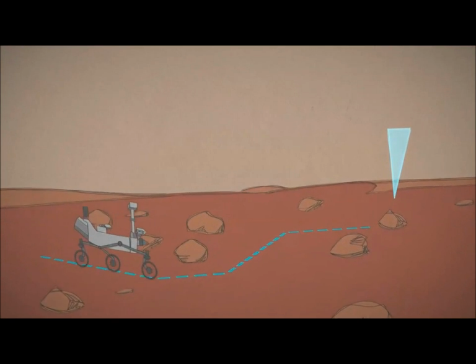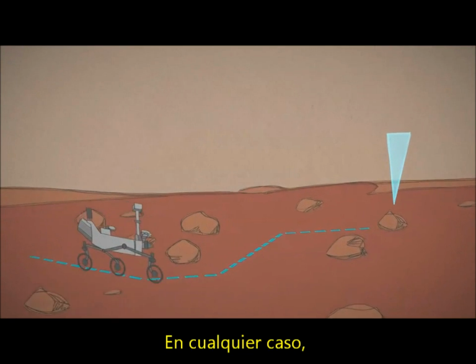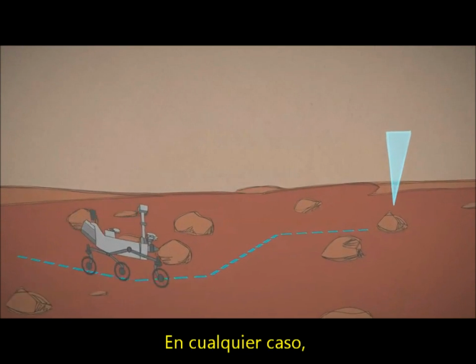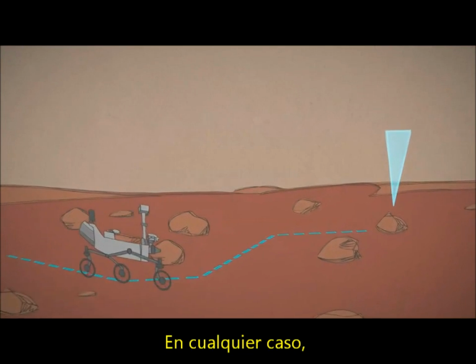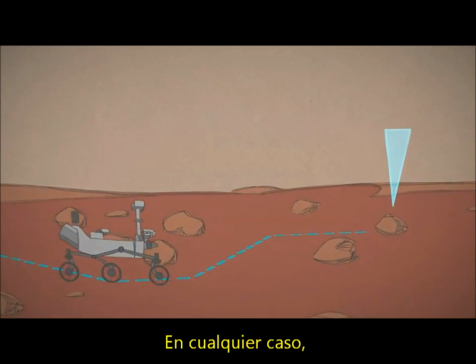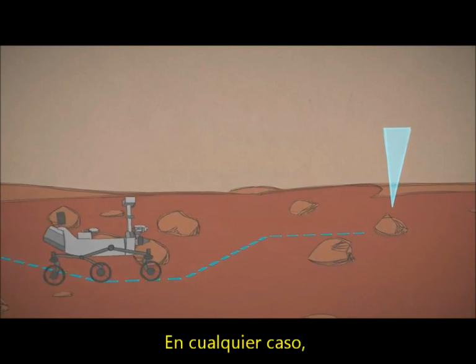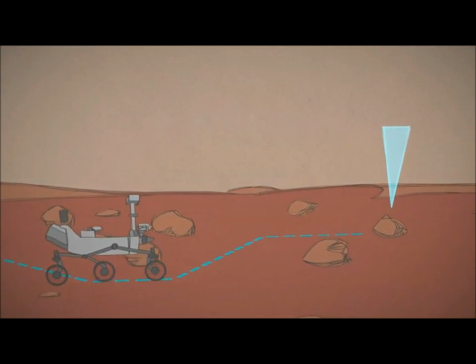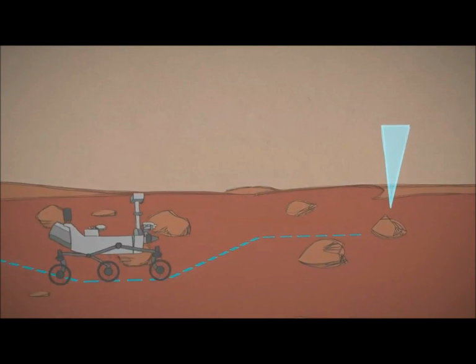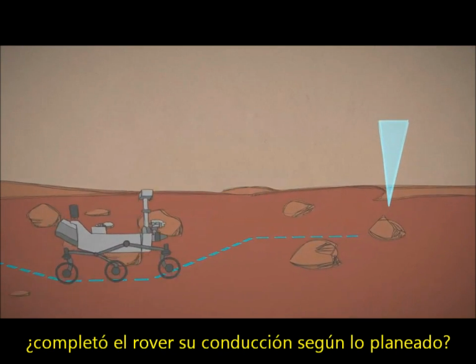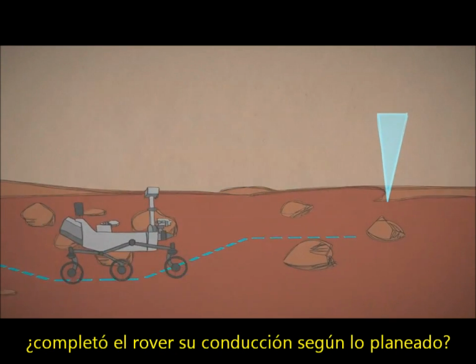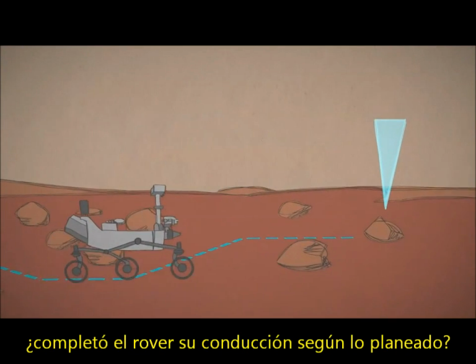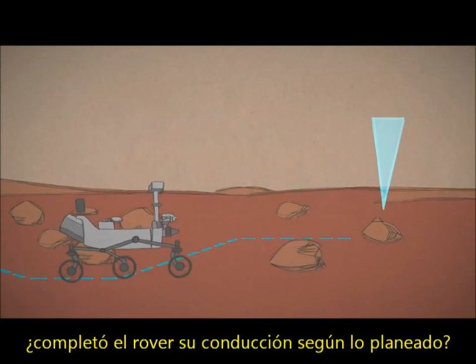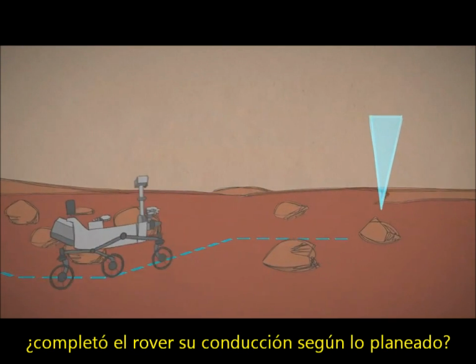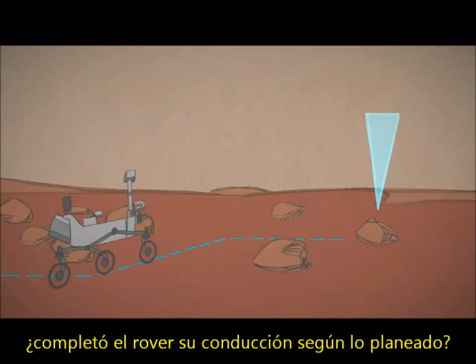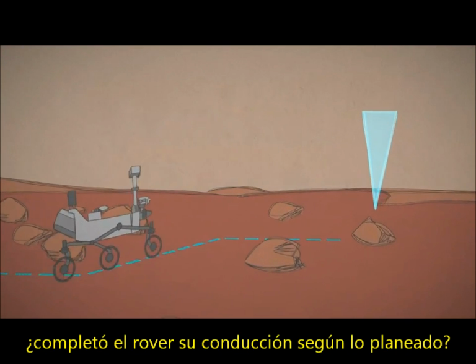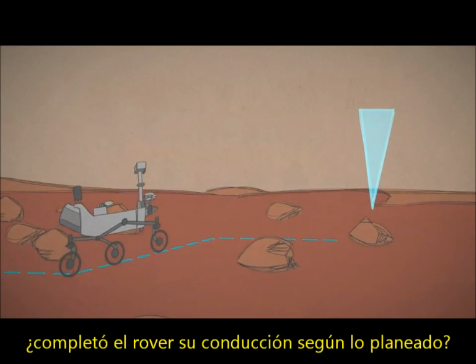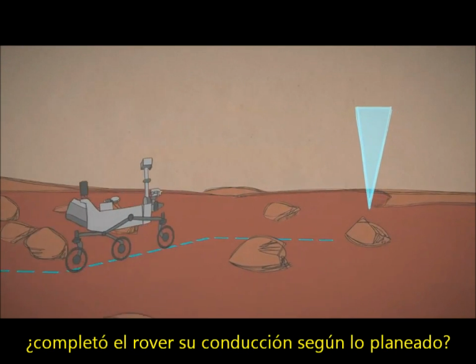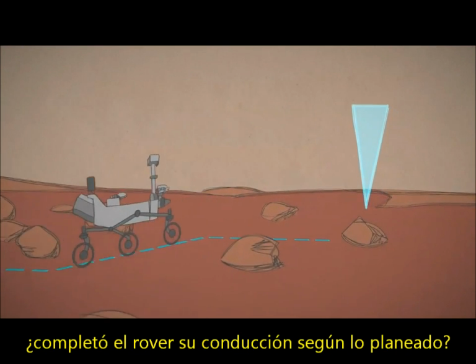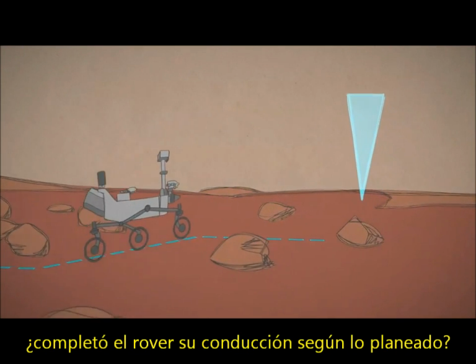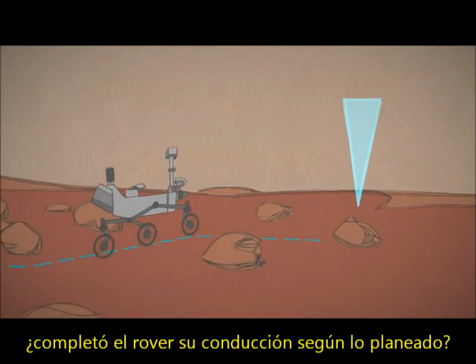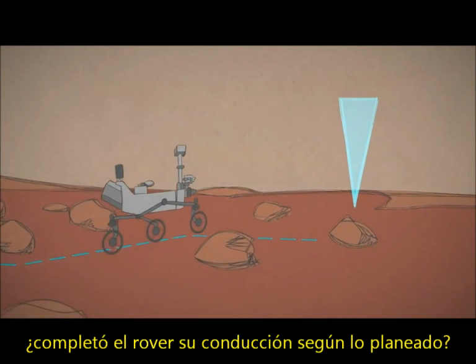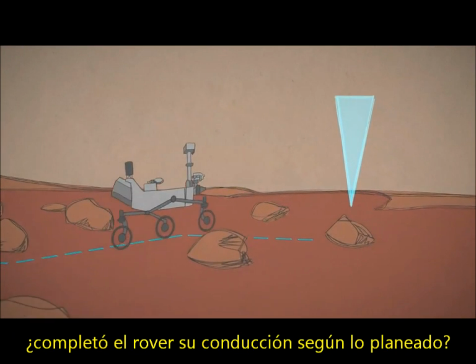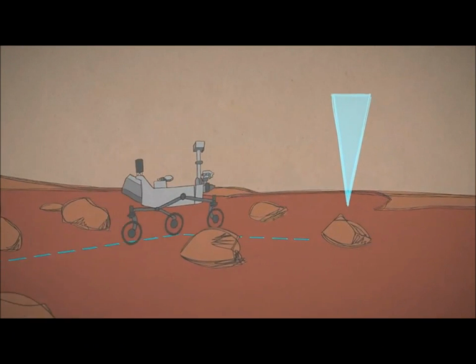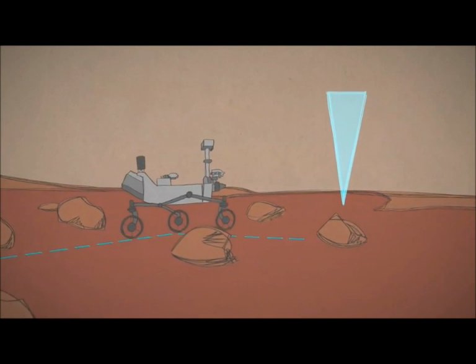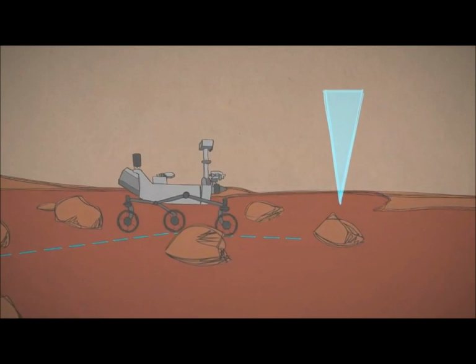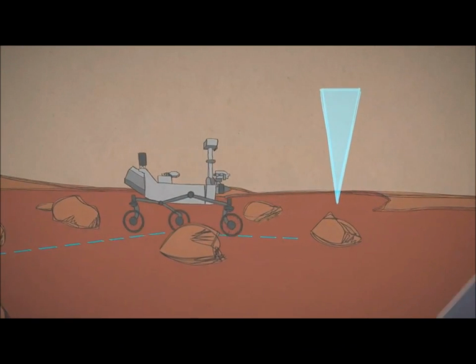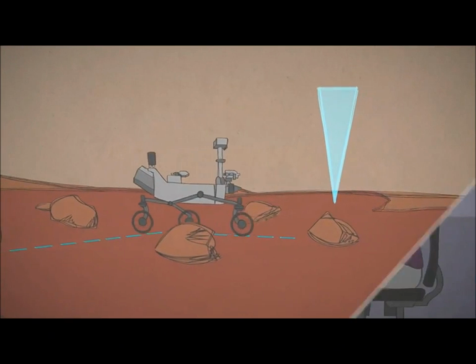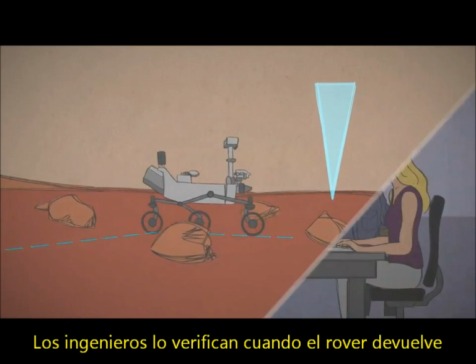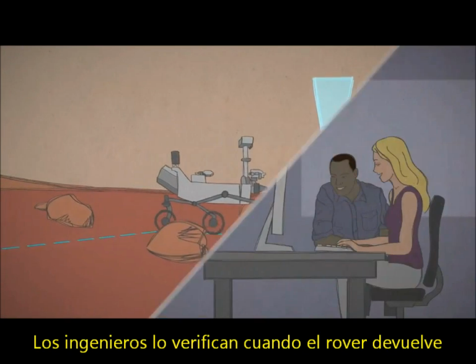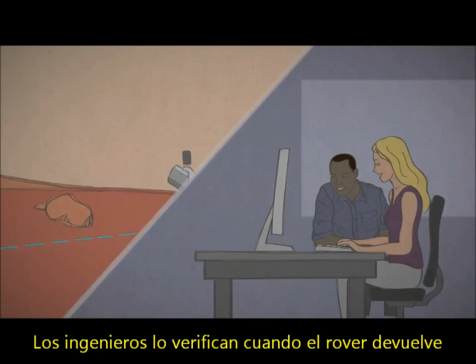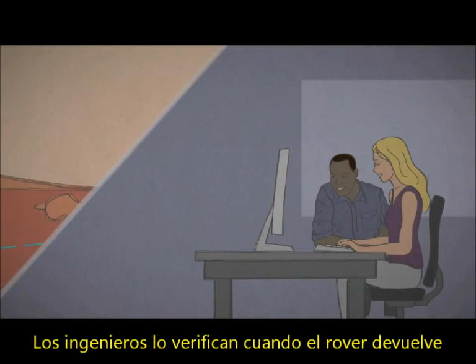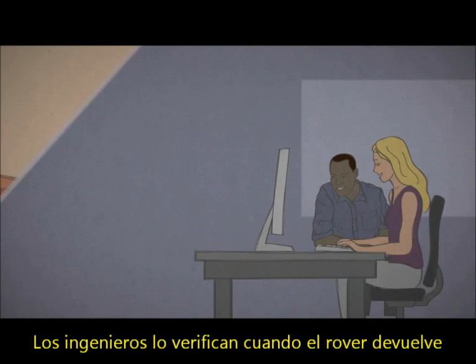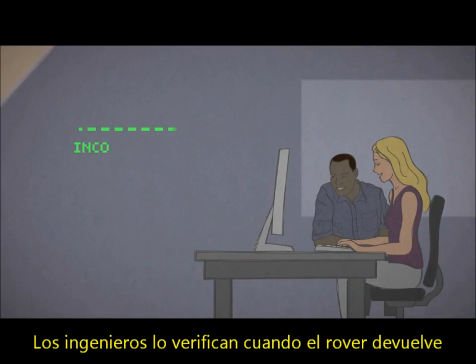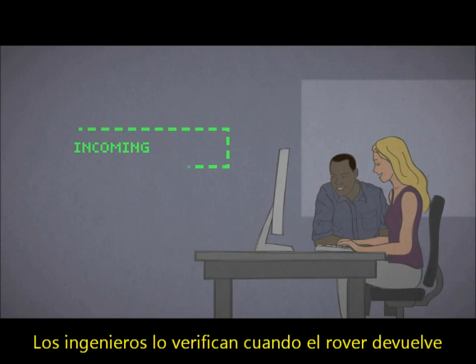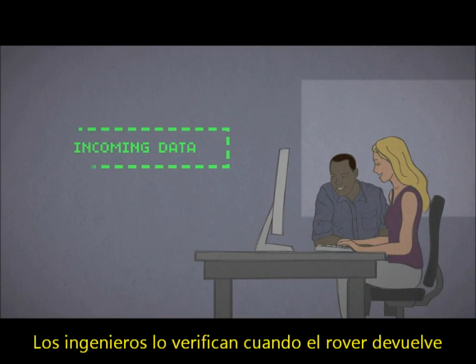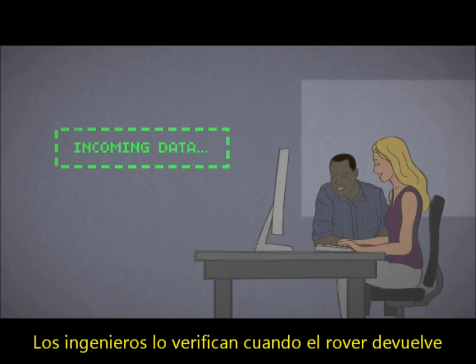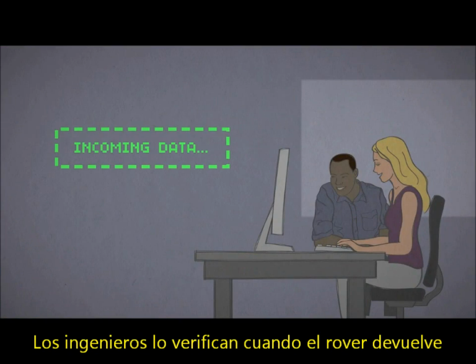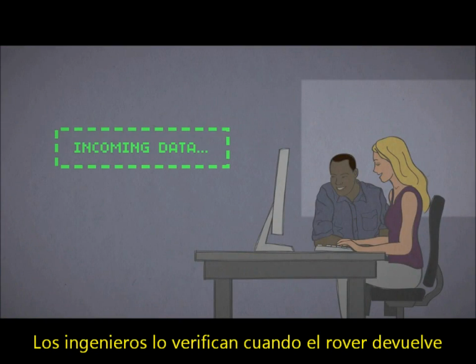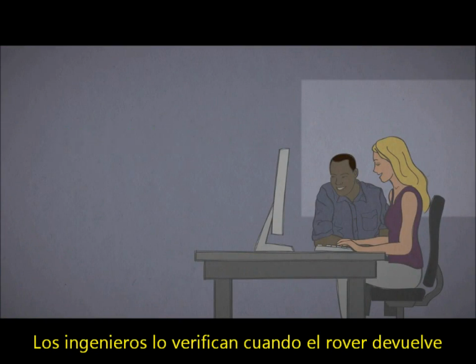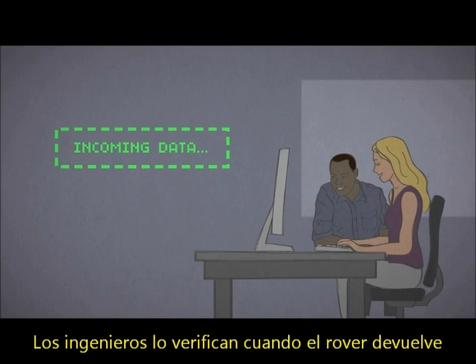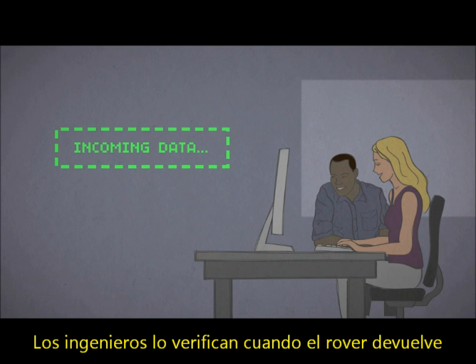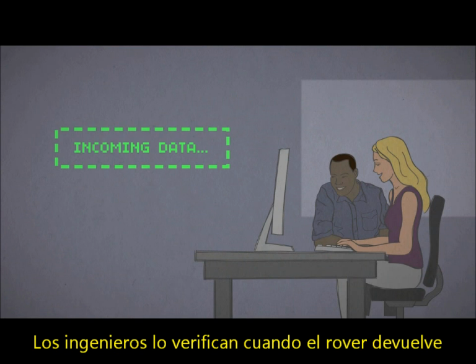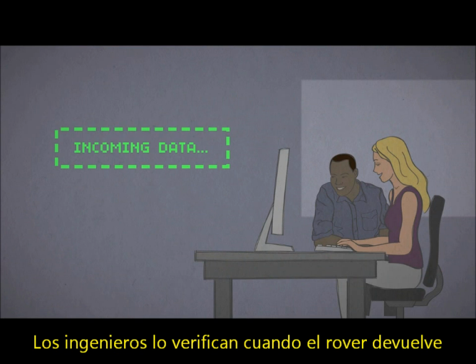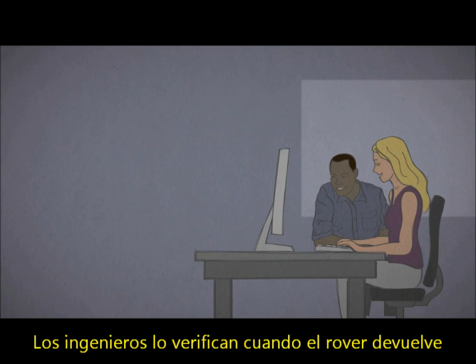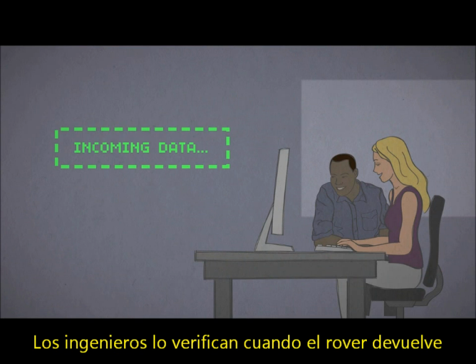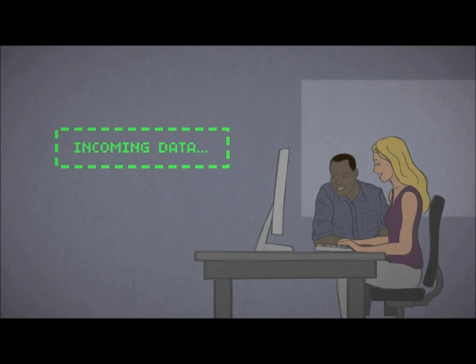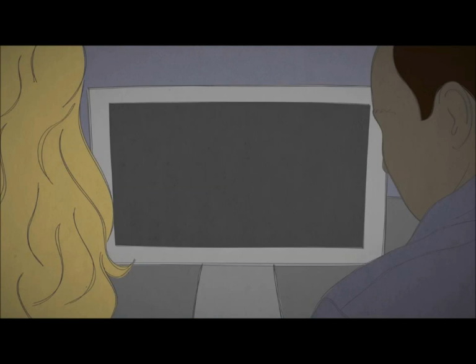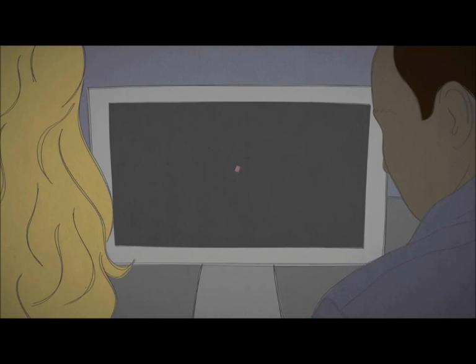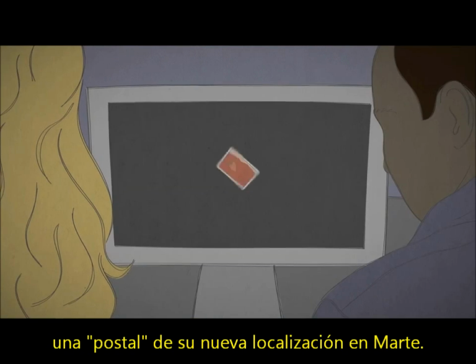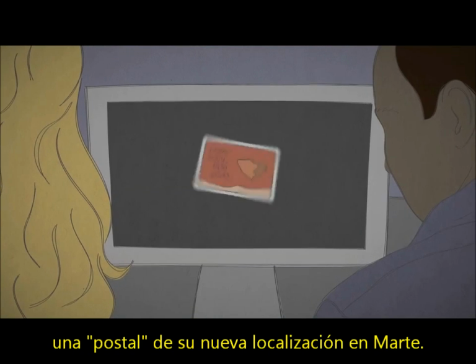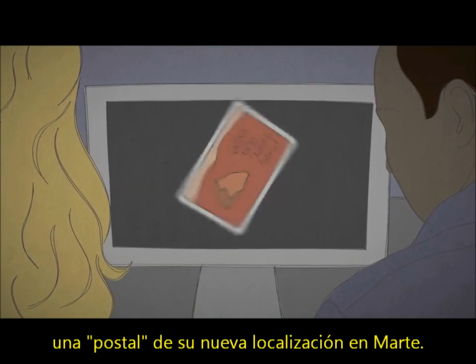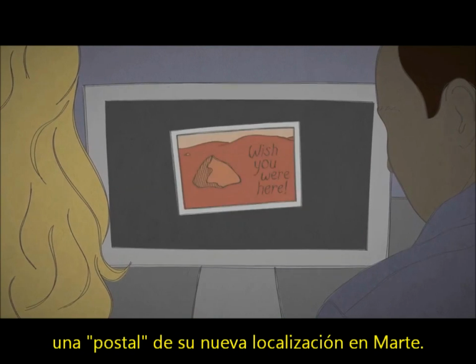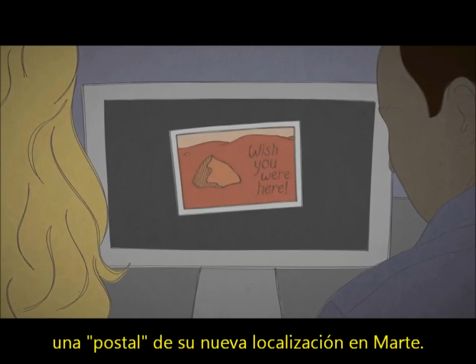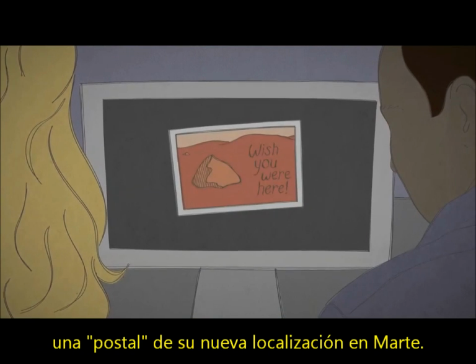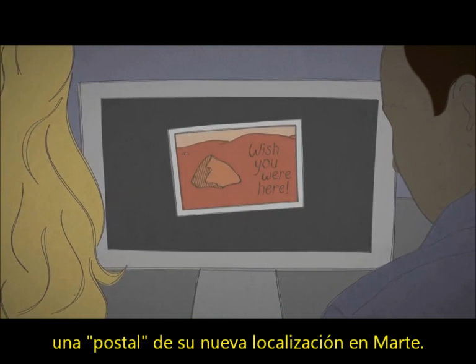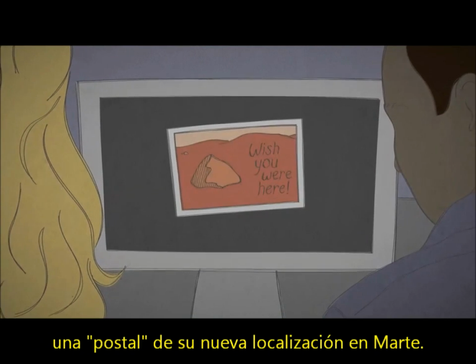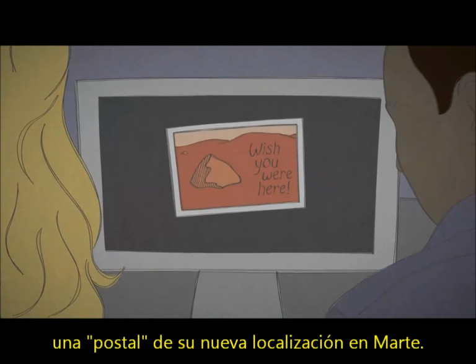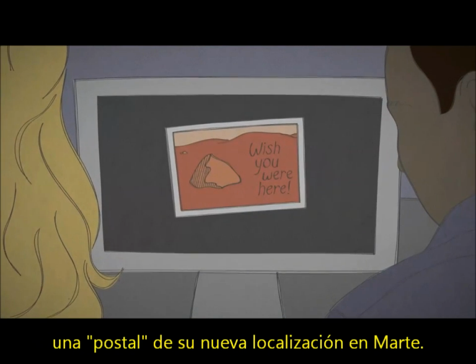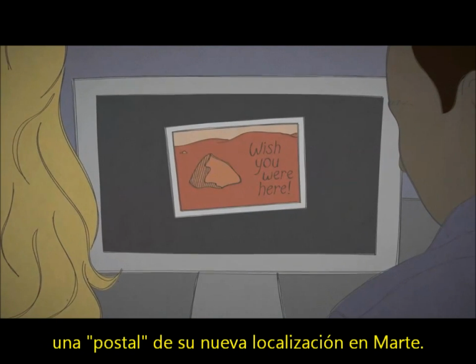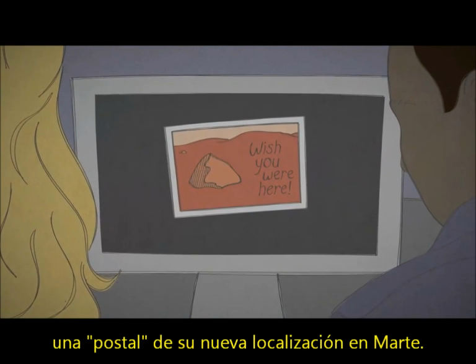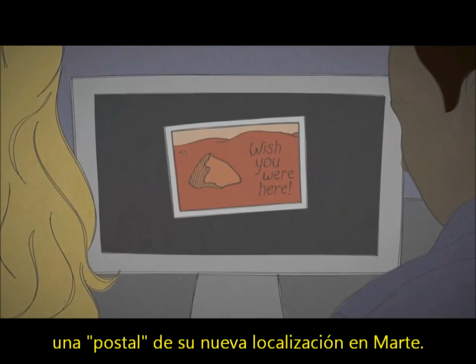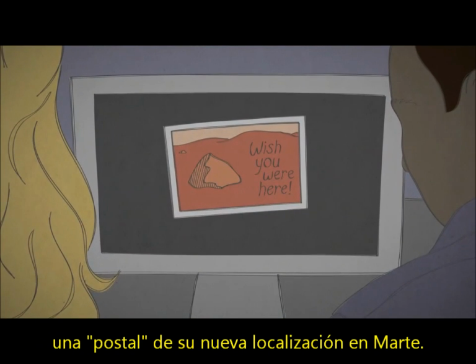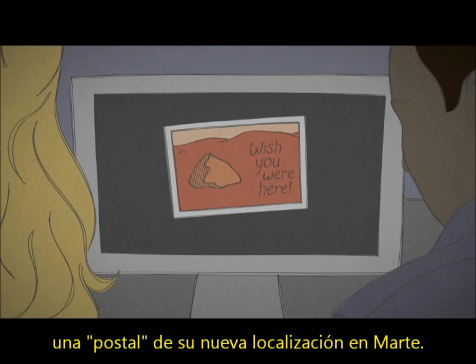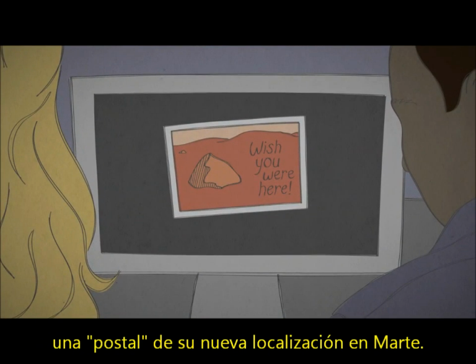Either way, did the rover complete its drive as planned? Engineers double-check when the rover sends back a postcard of its new spot on Mars.